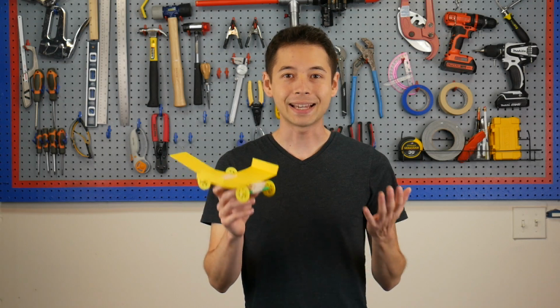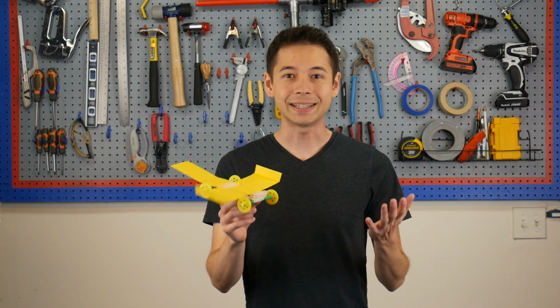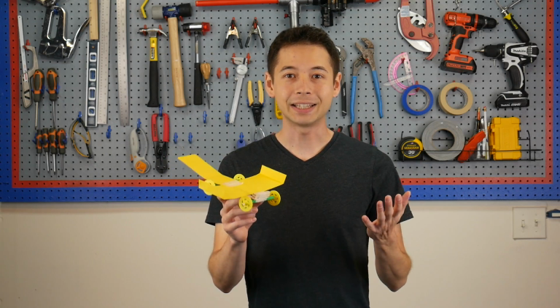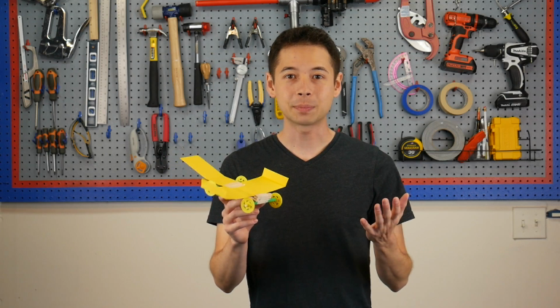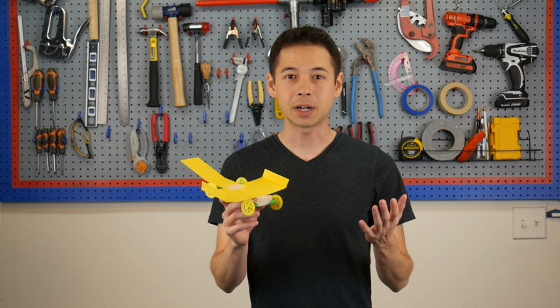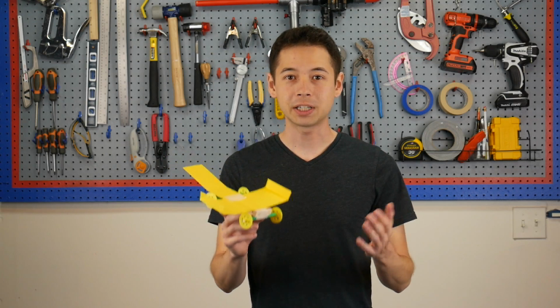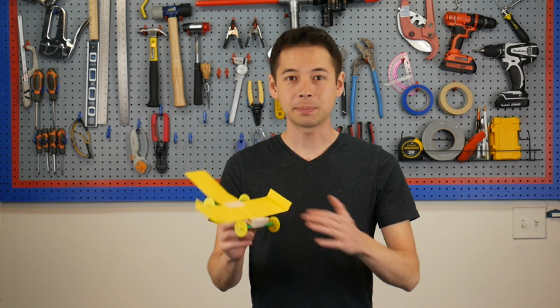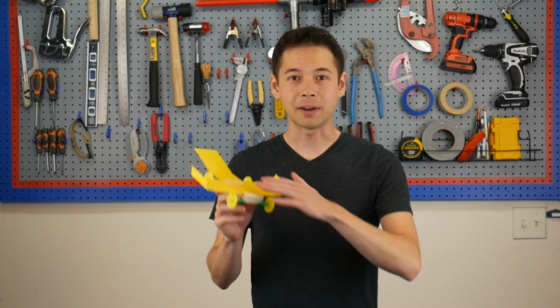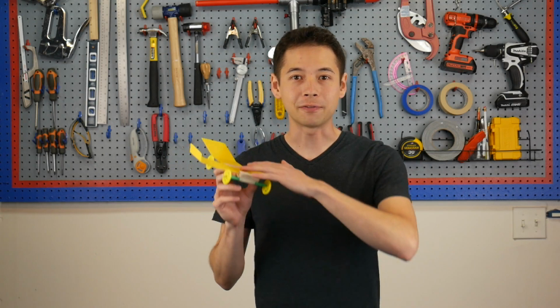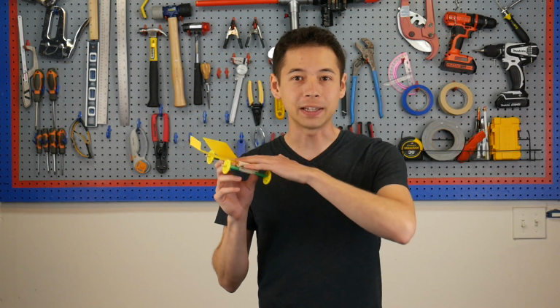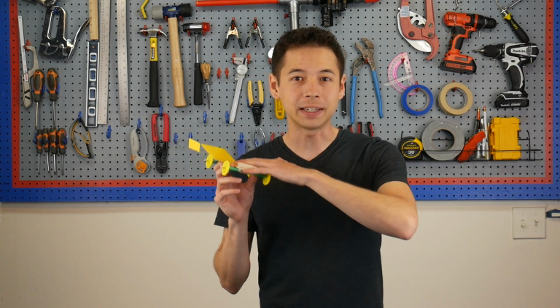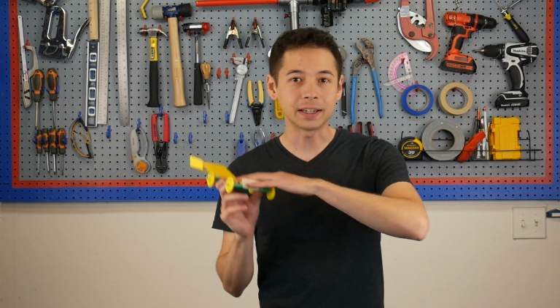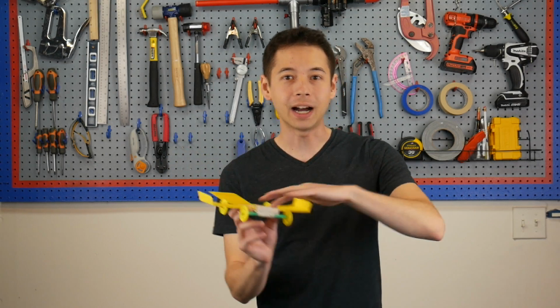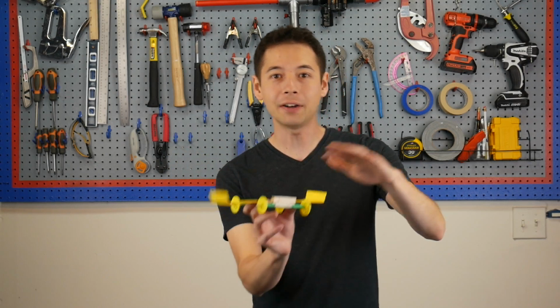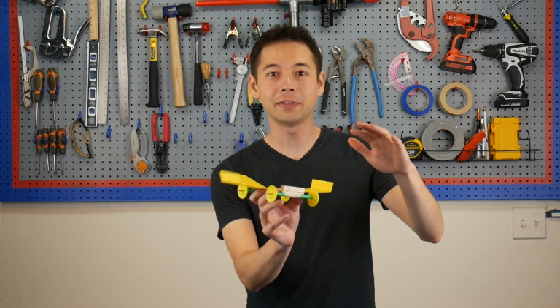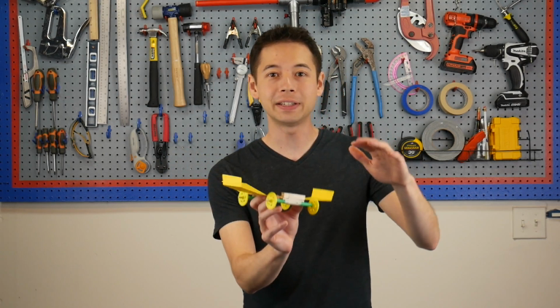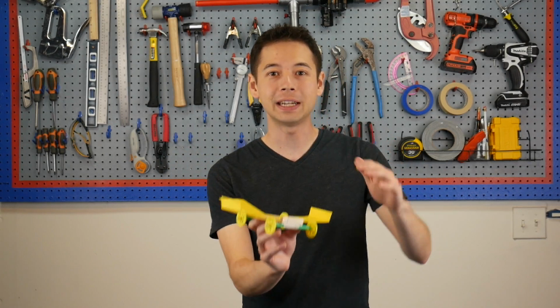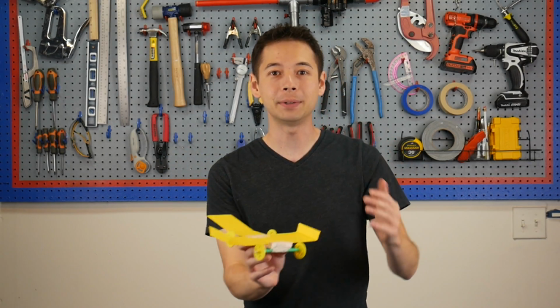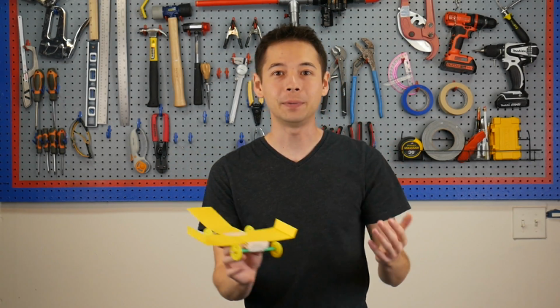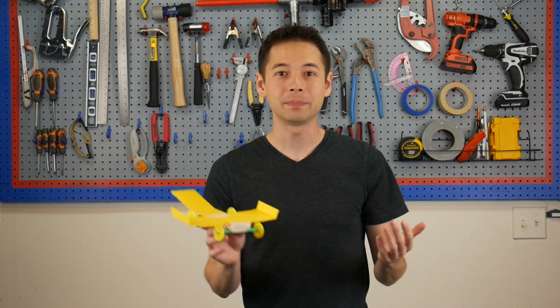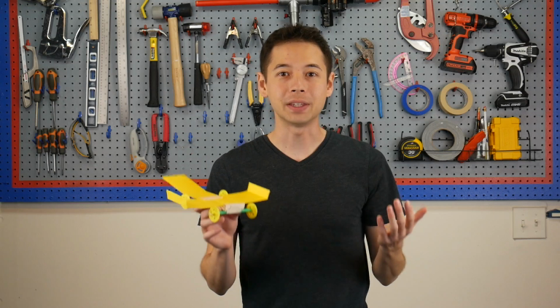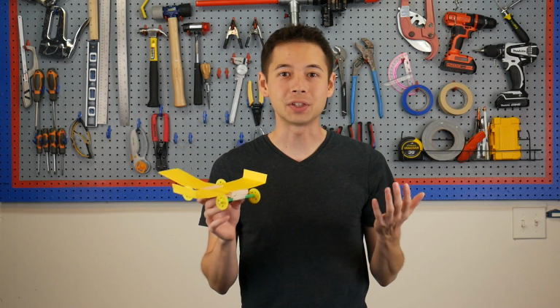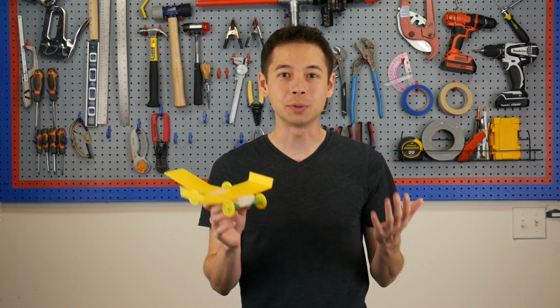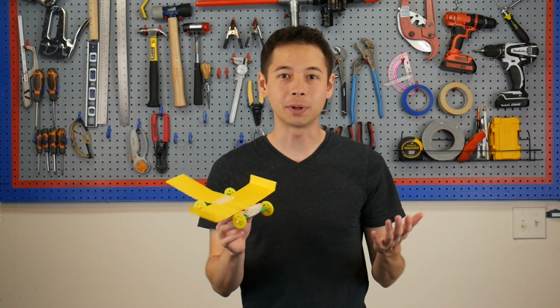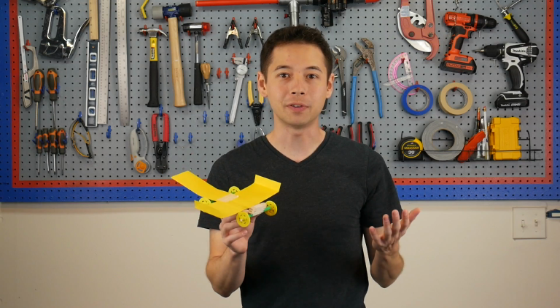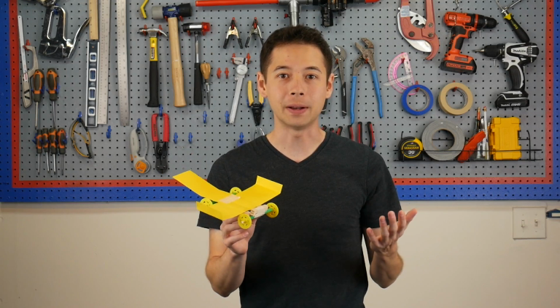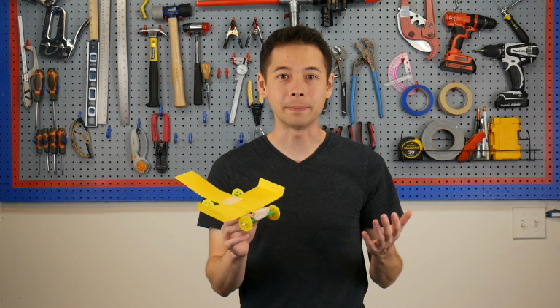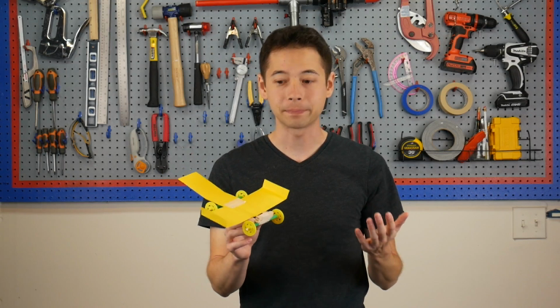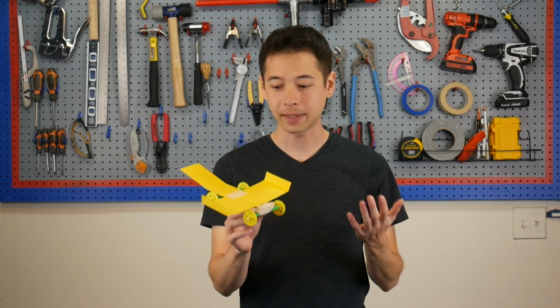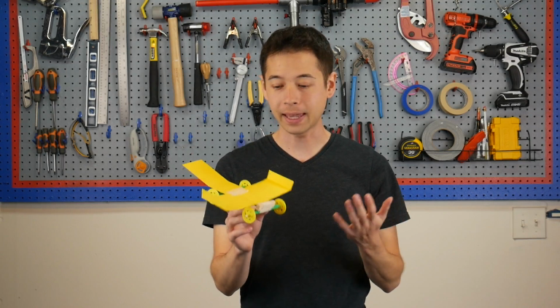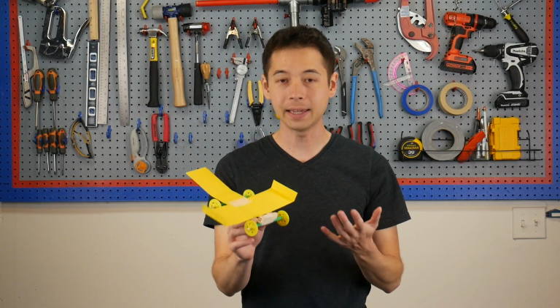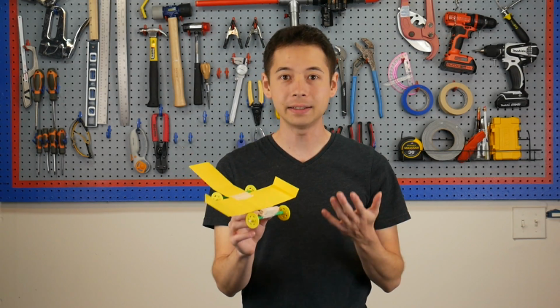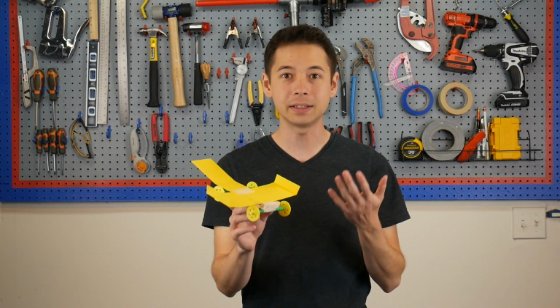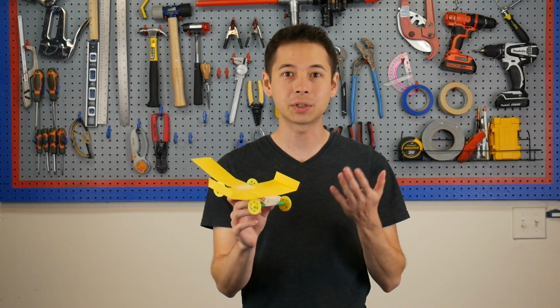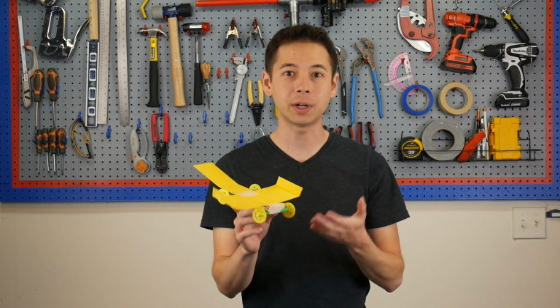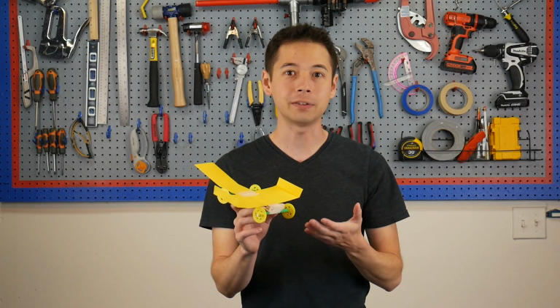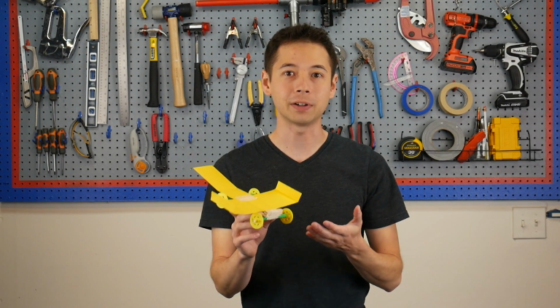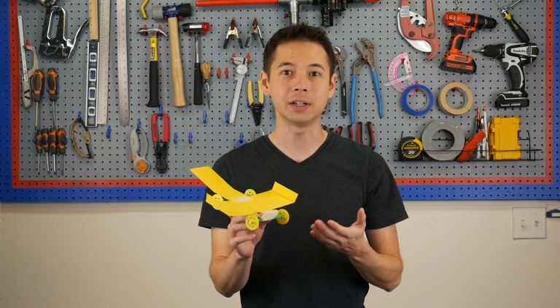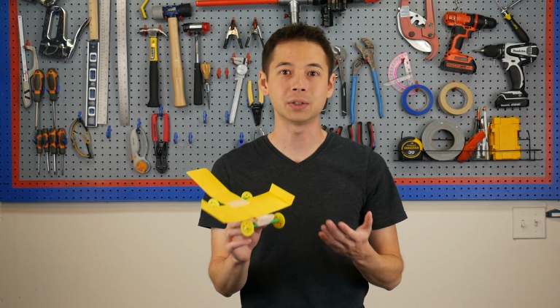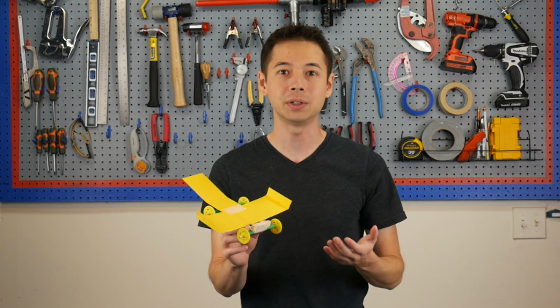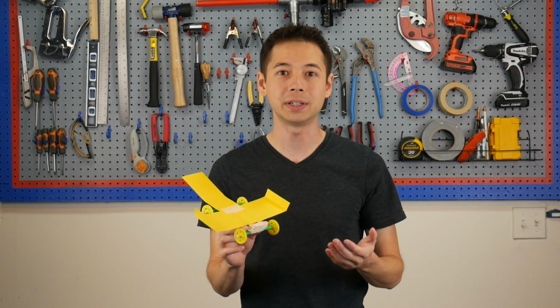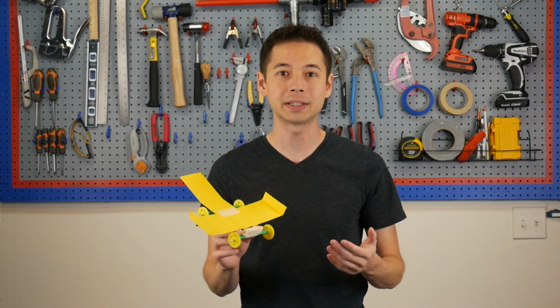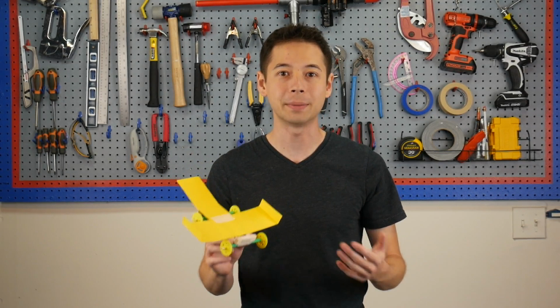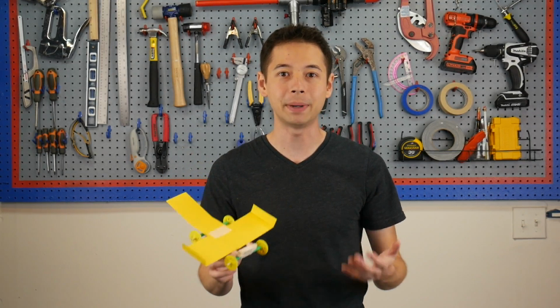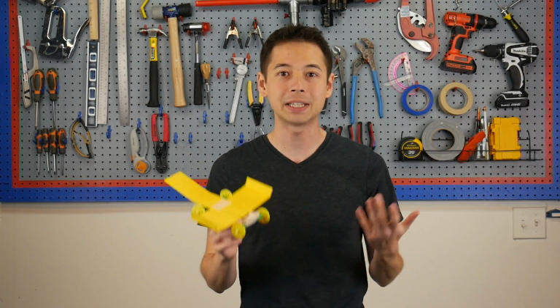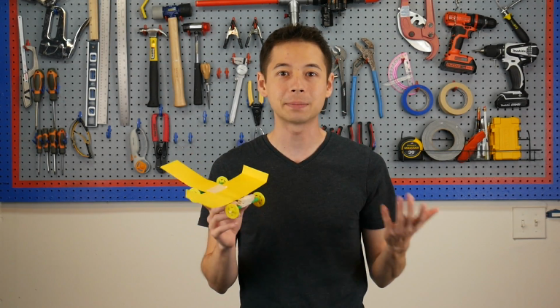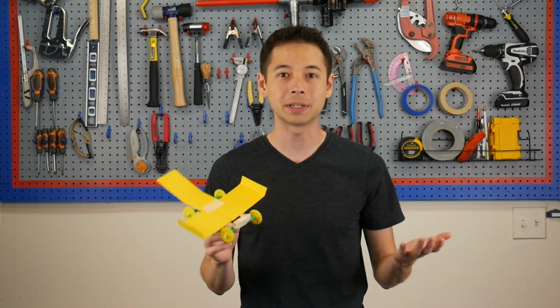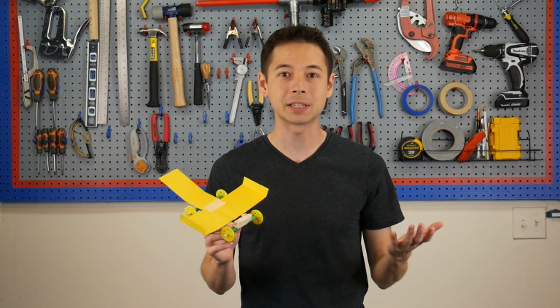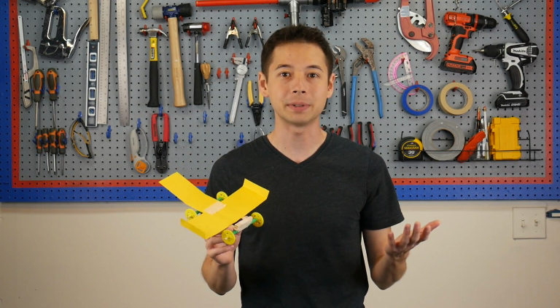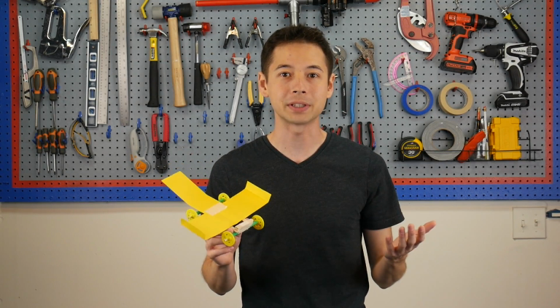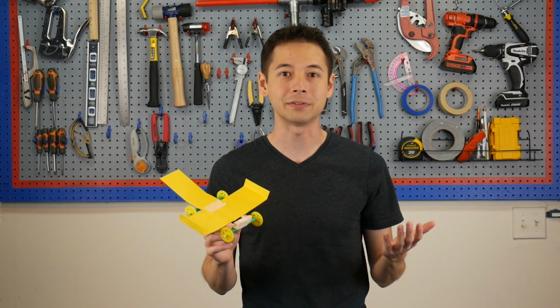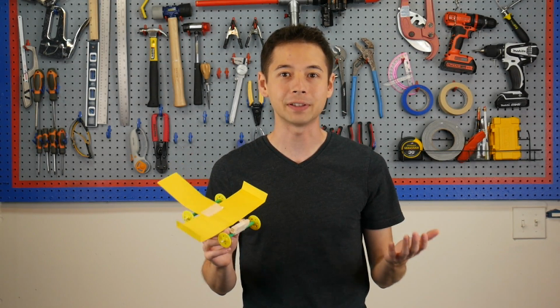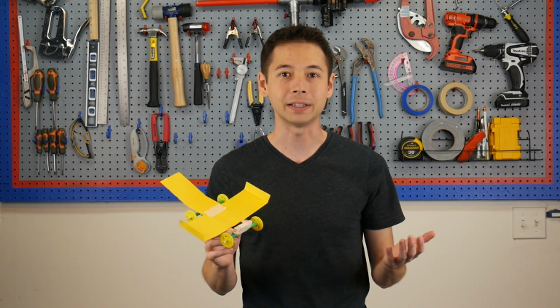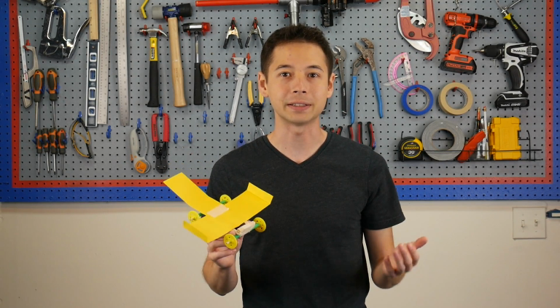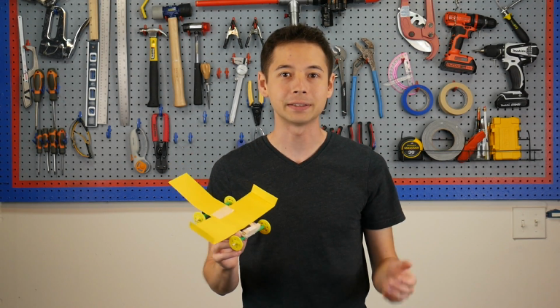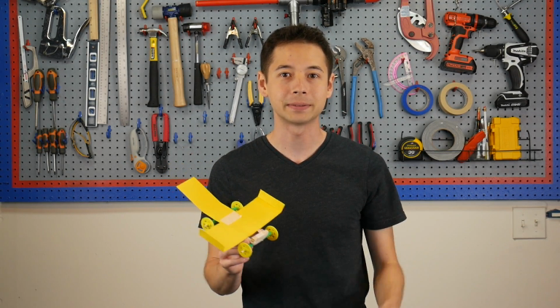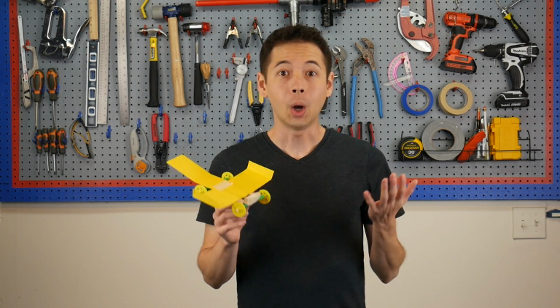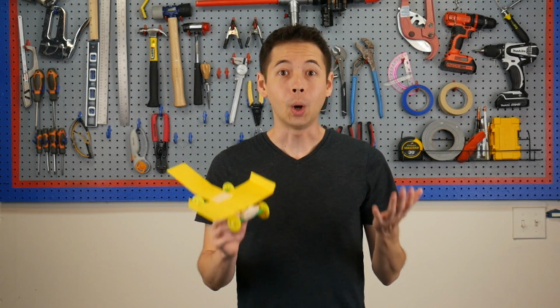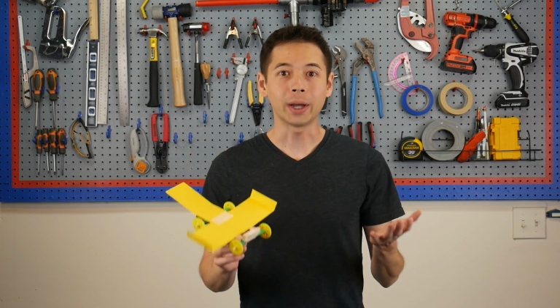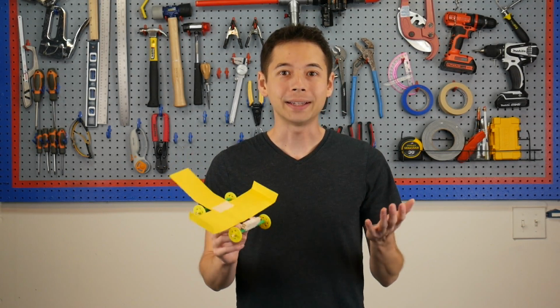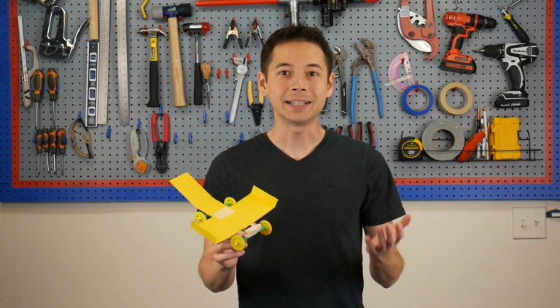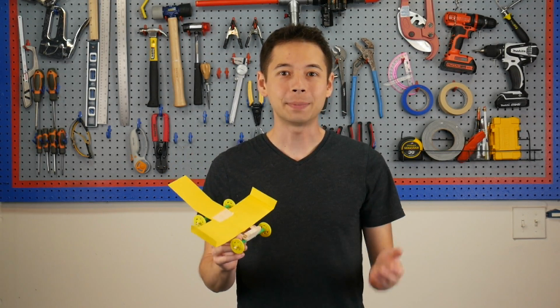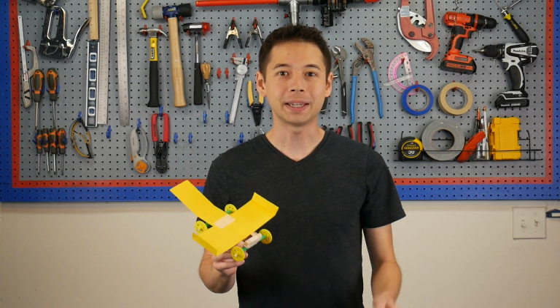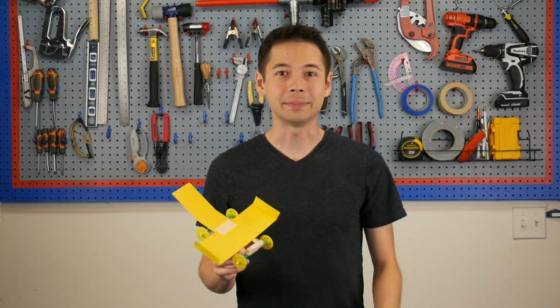Testing this project by flinging it off of a table is super fun, and it's great for introducing some basic principles of flight. Okay, let's begin.